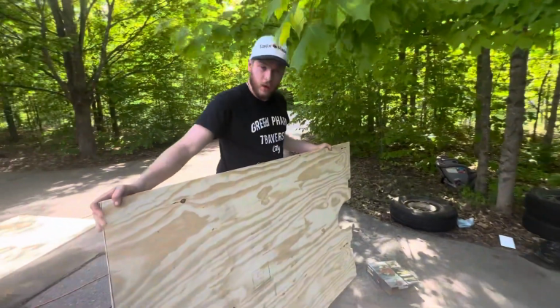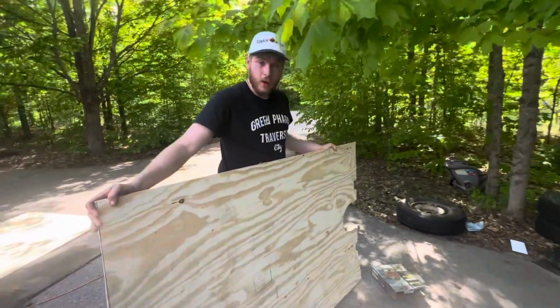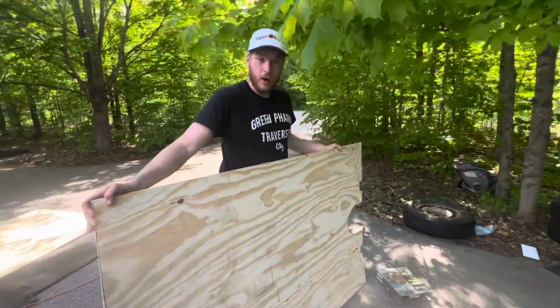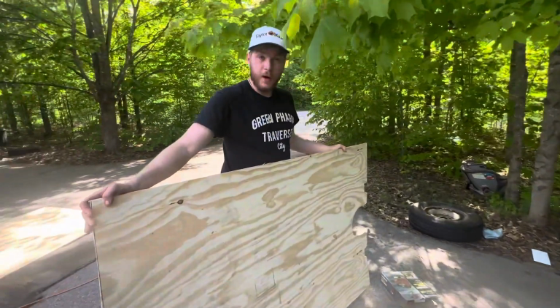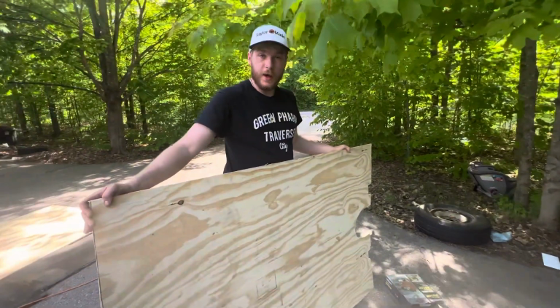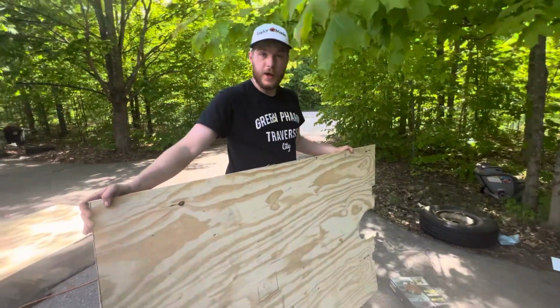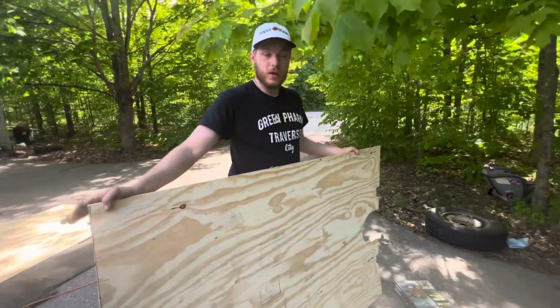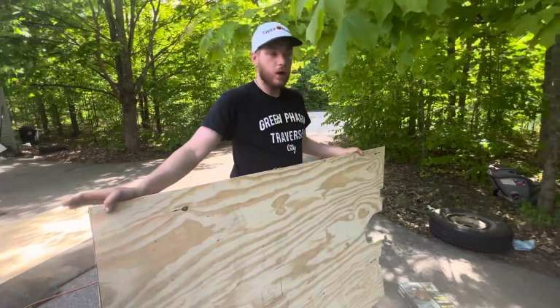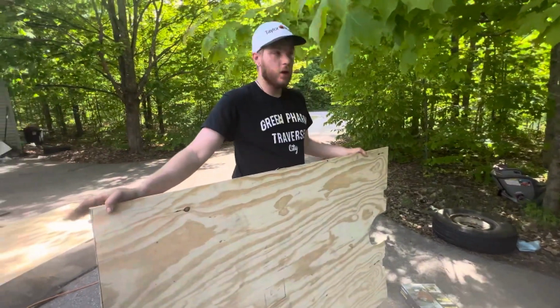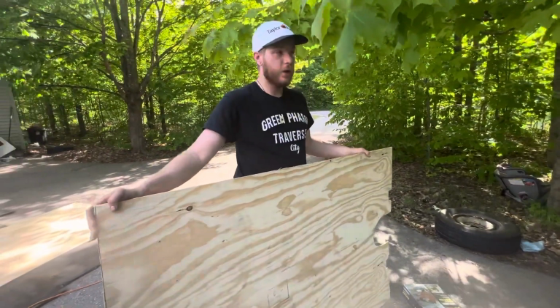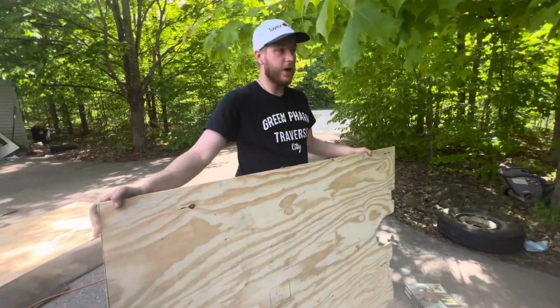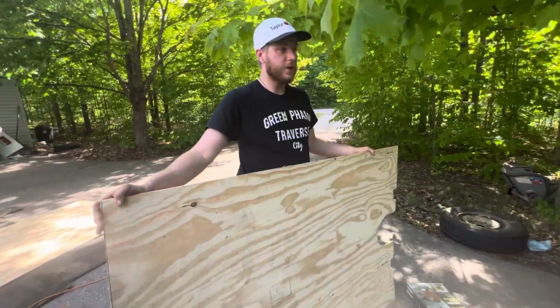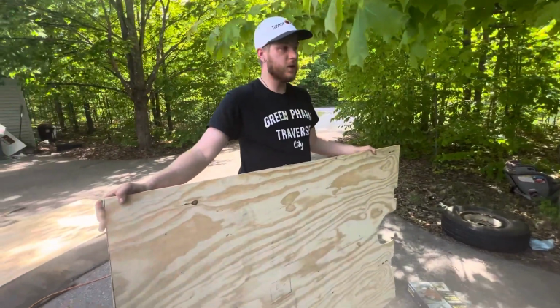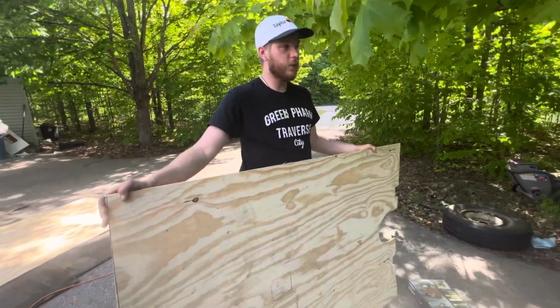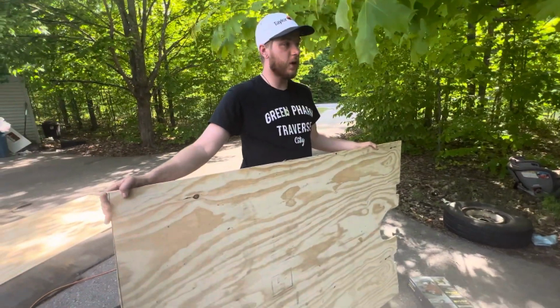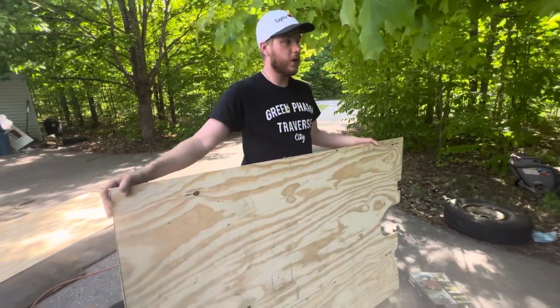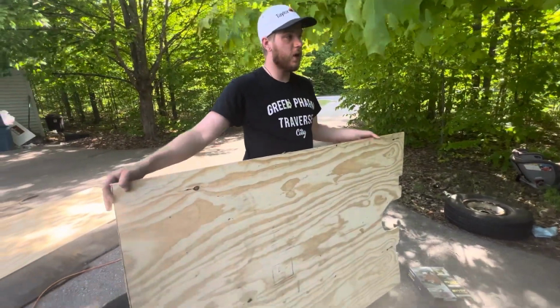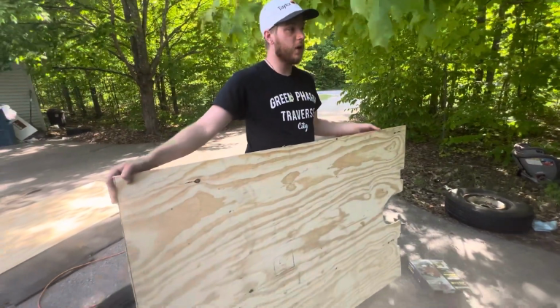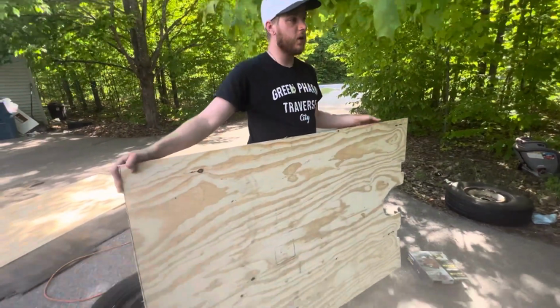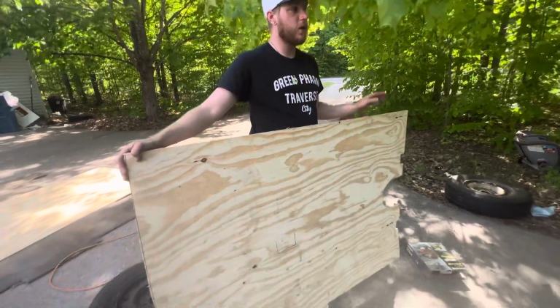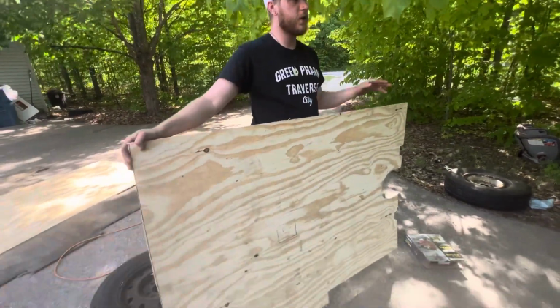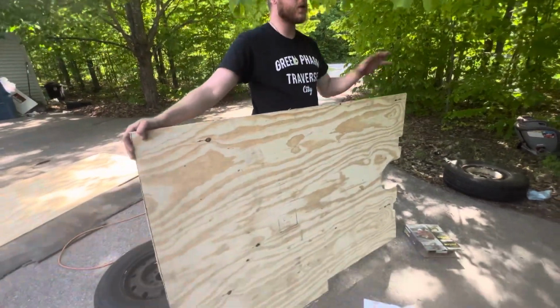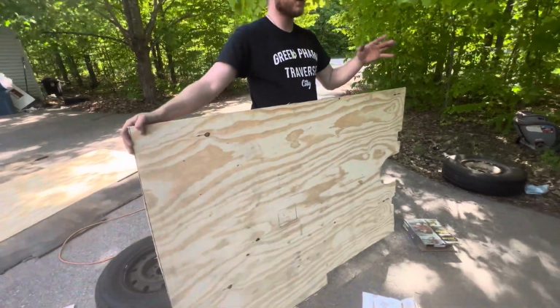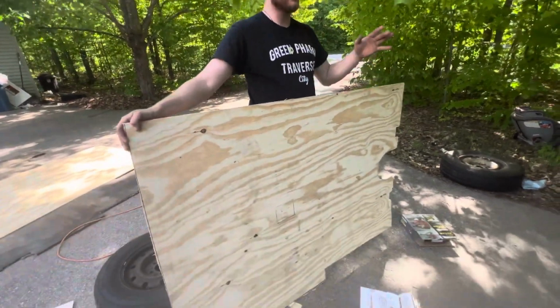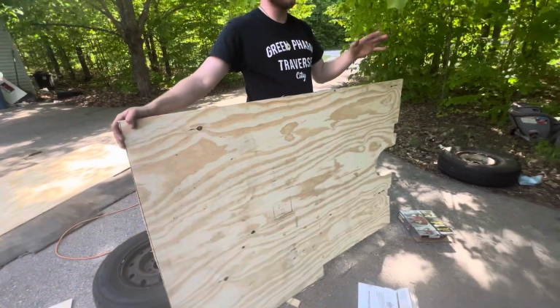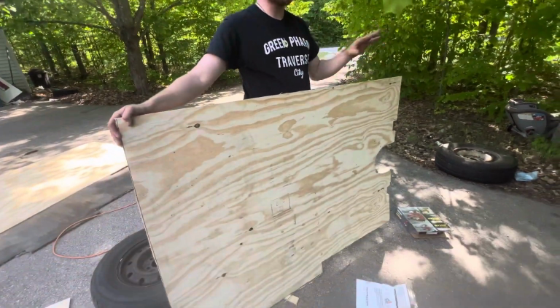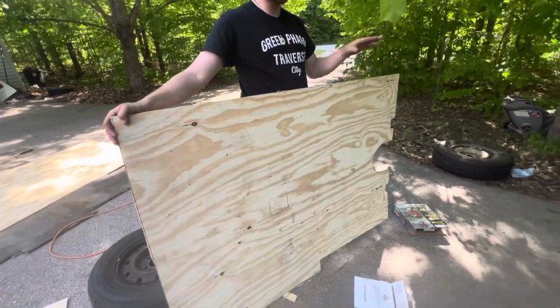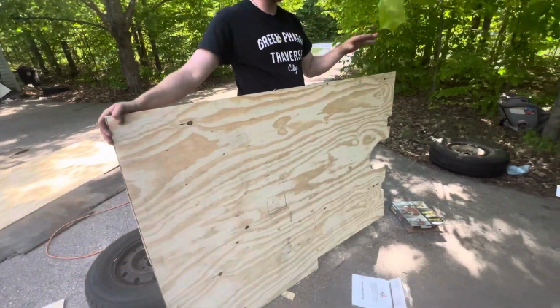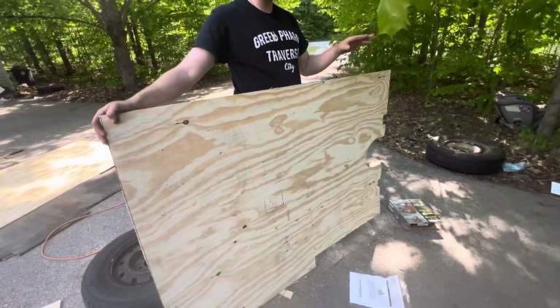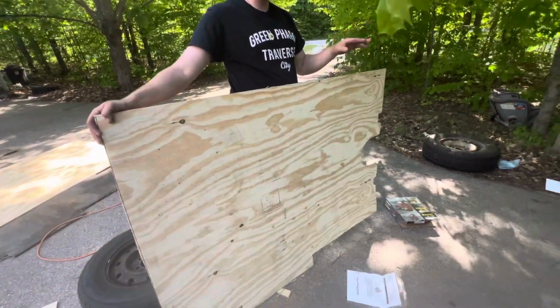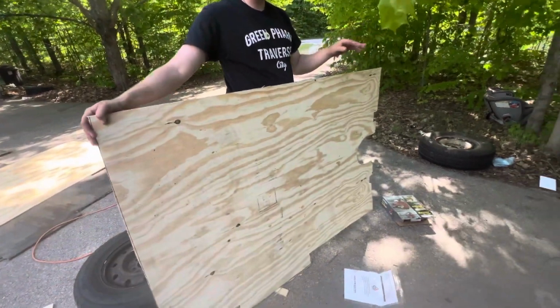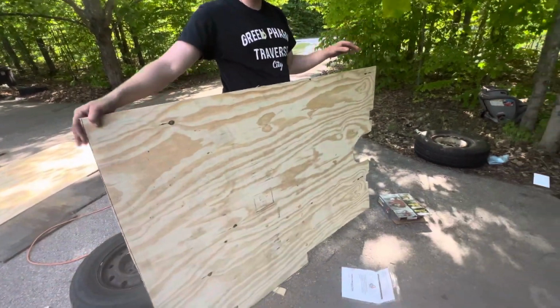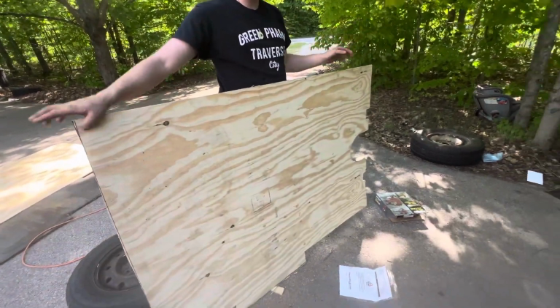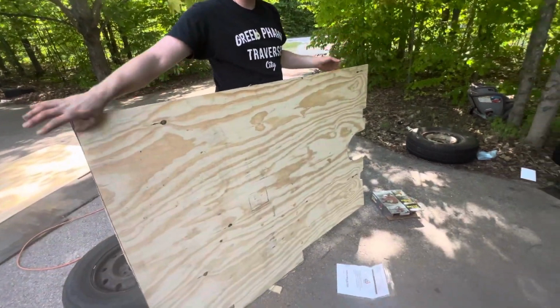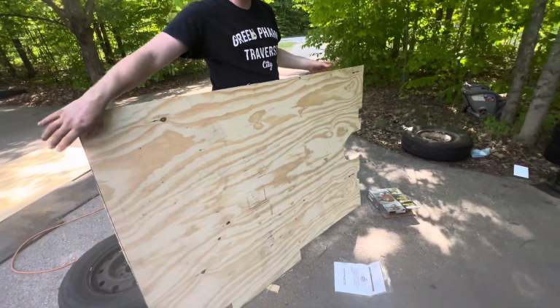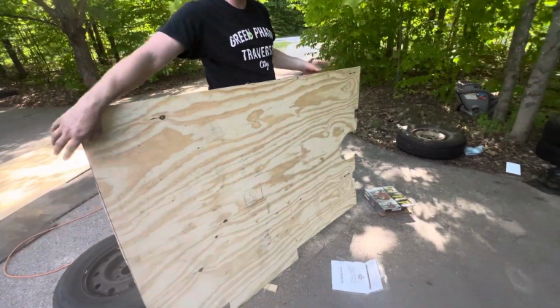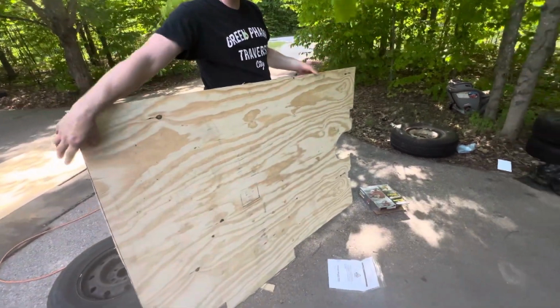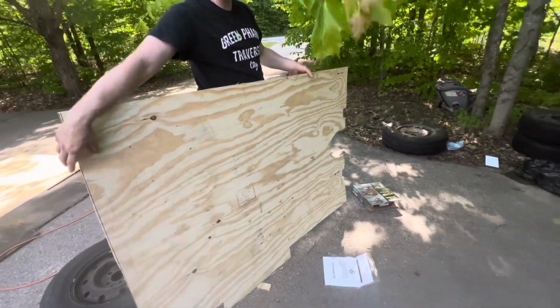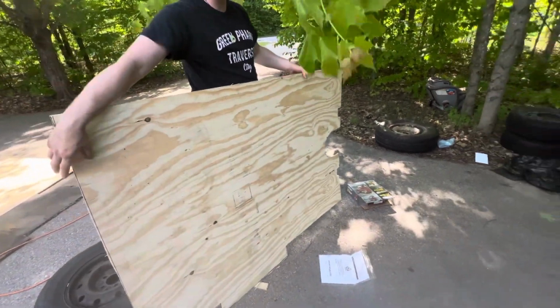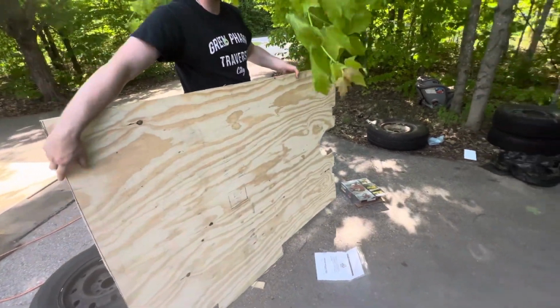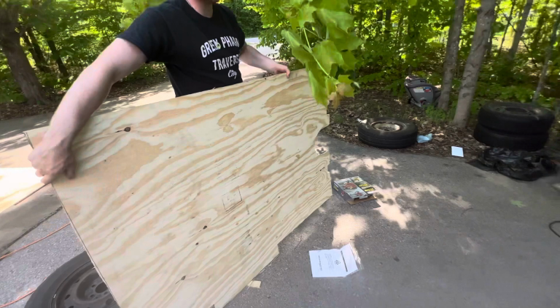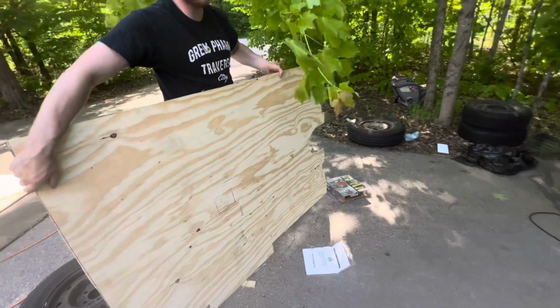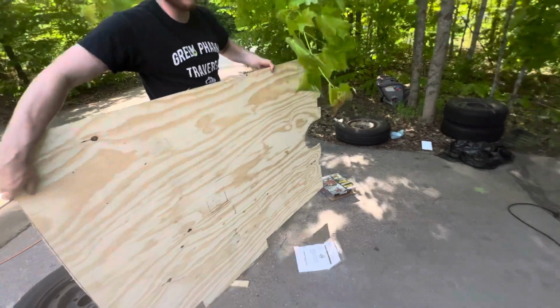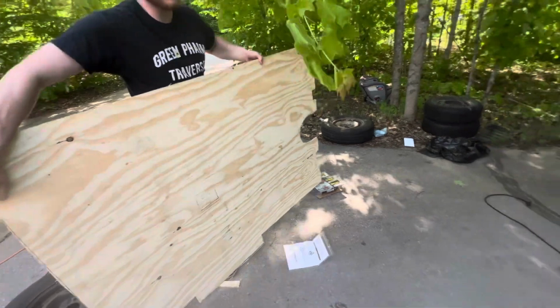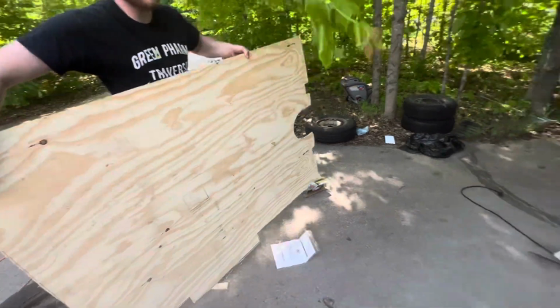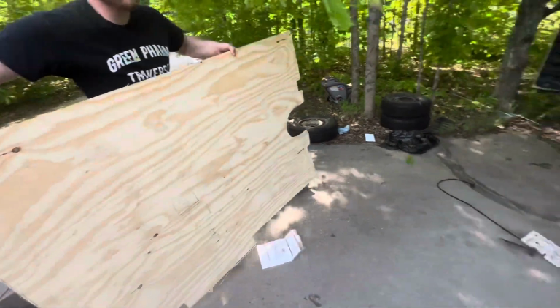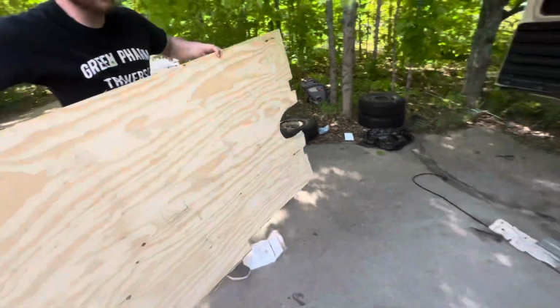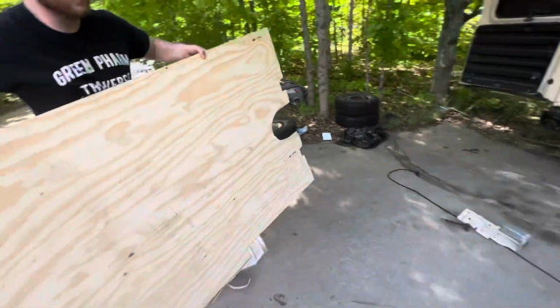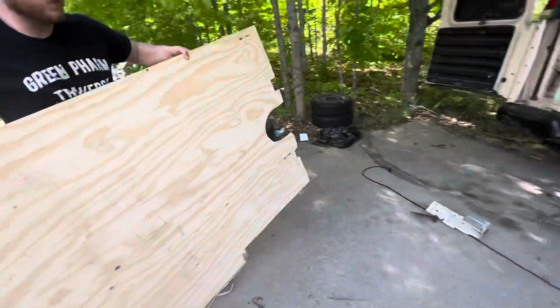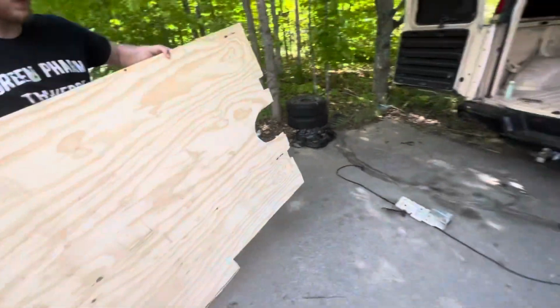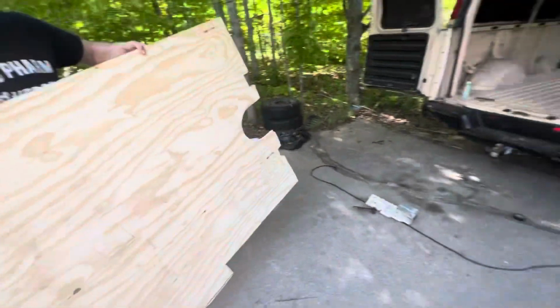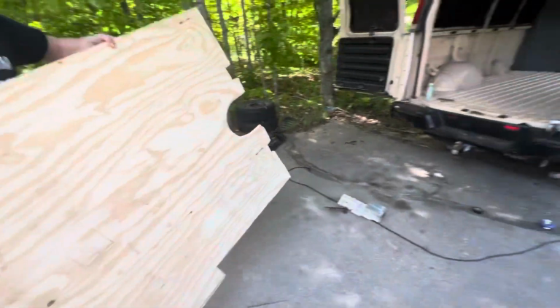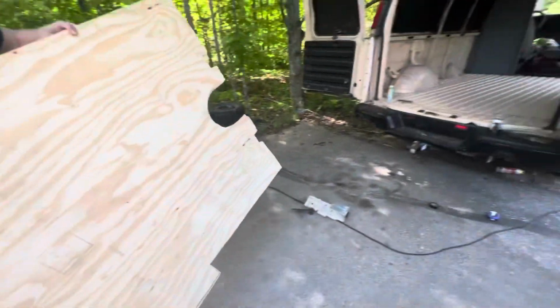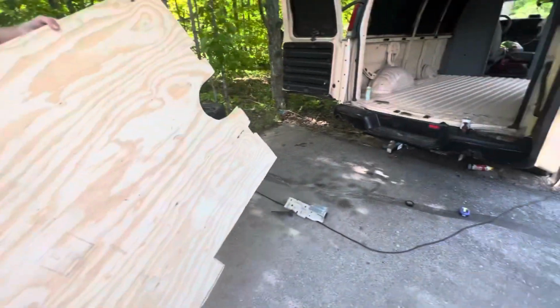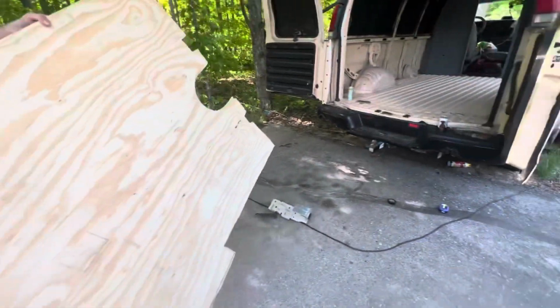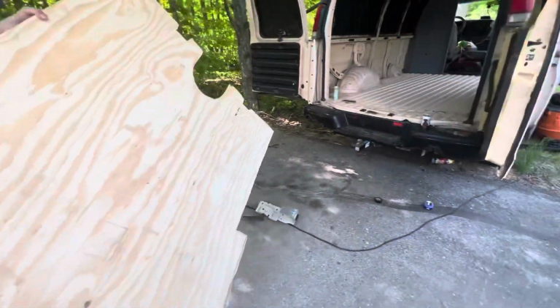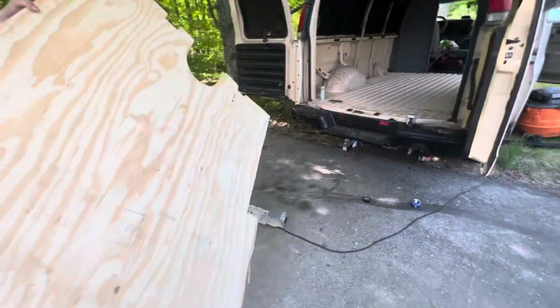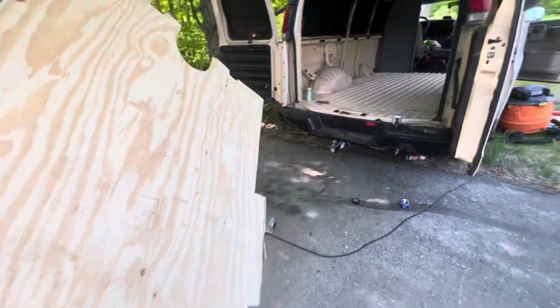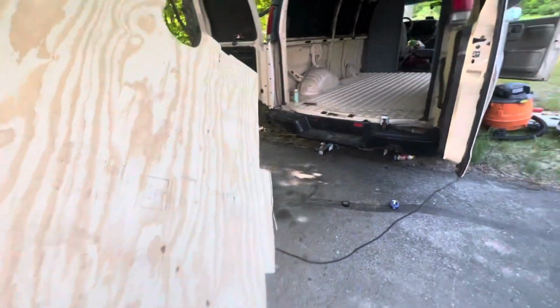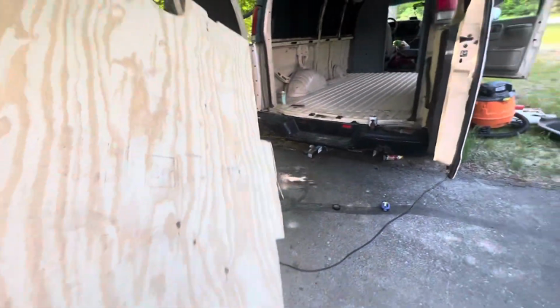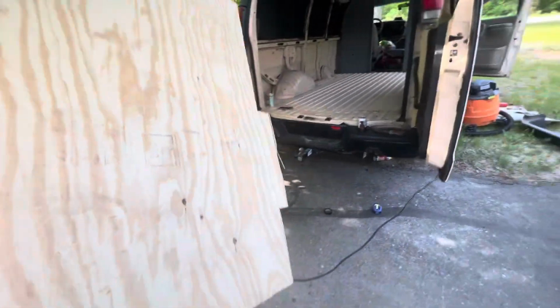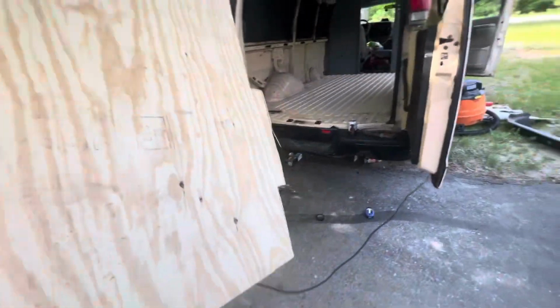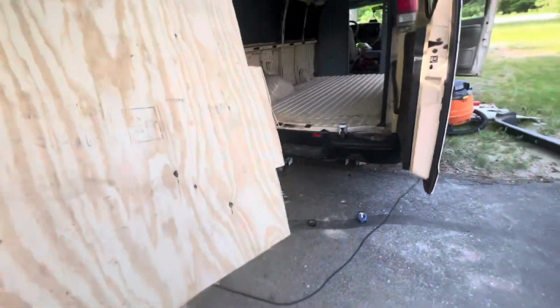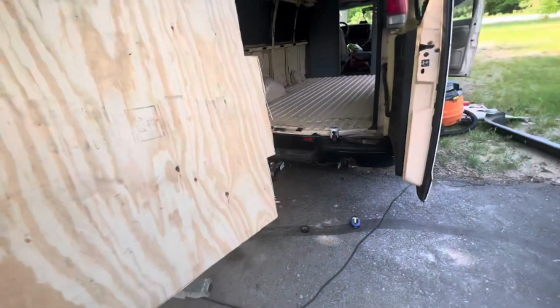All right guys, we got this part cut — this is the front area piece. We're going to go ahead and try to scoot this in through the van door.